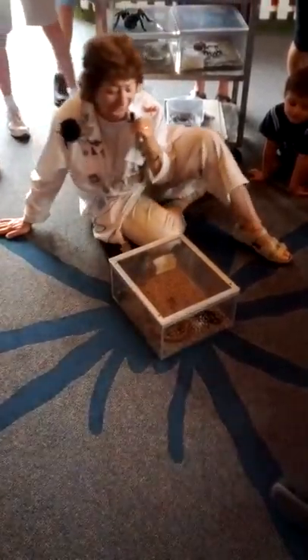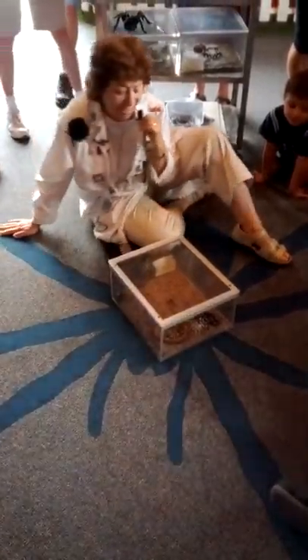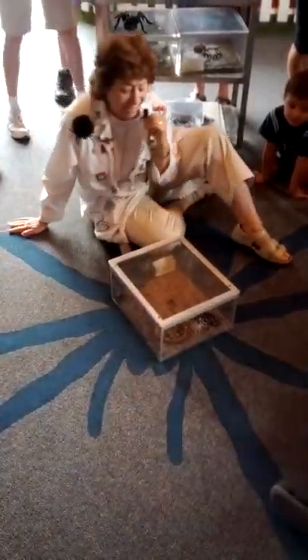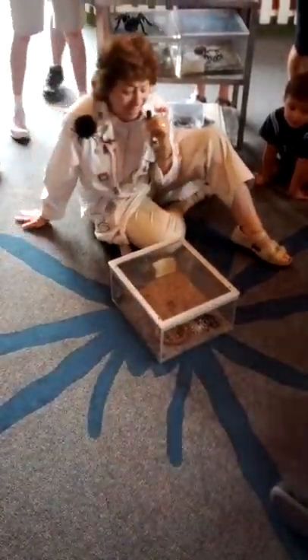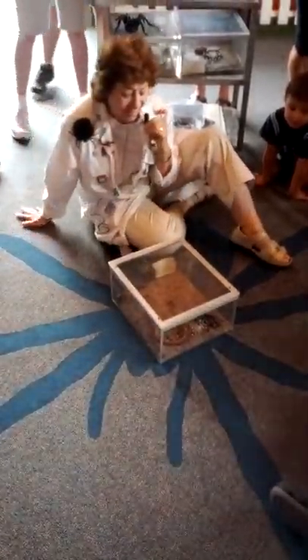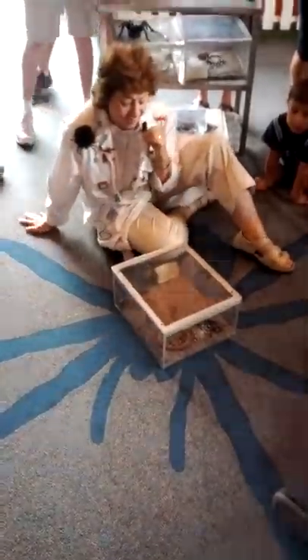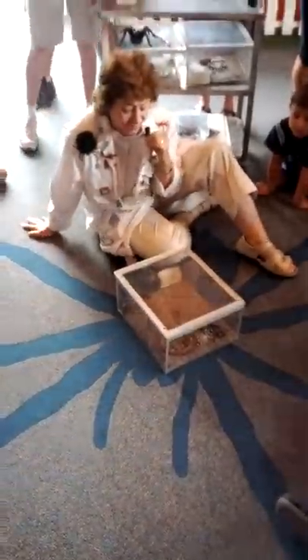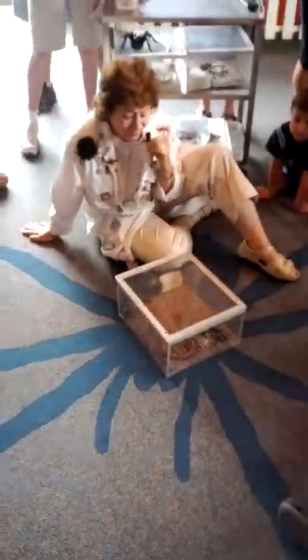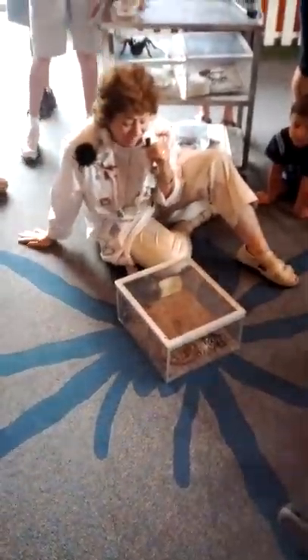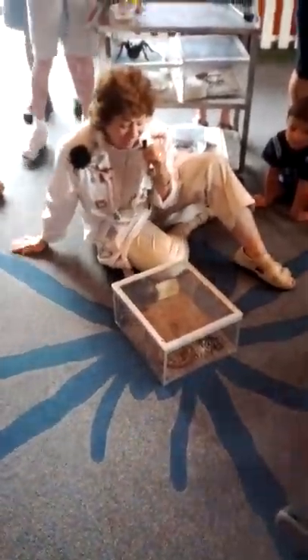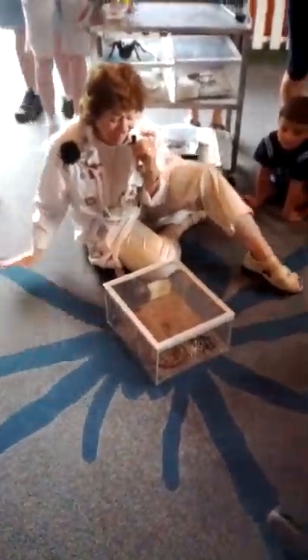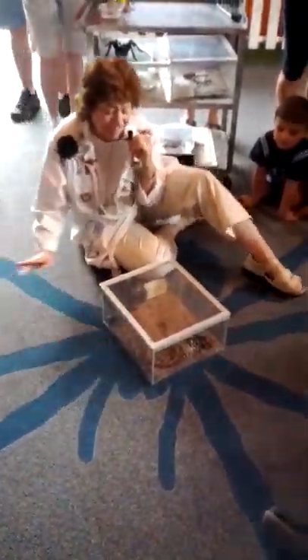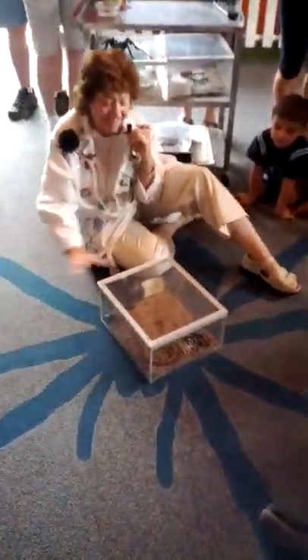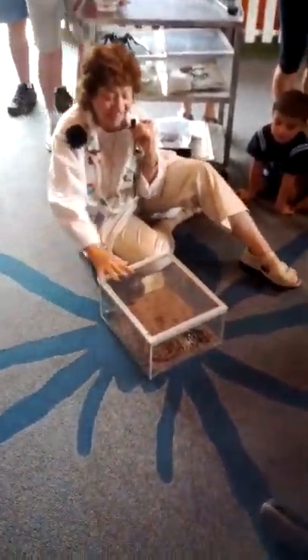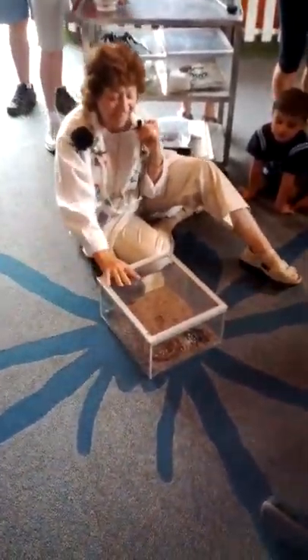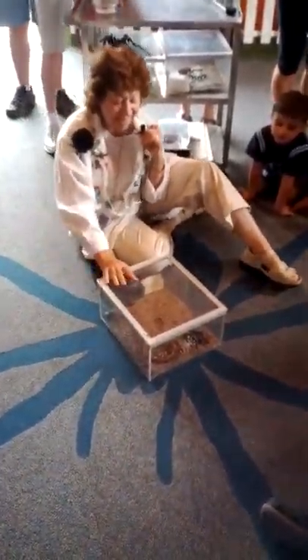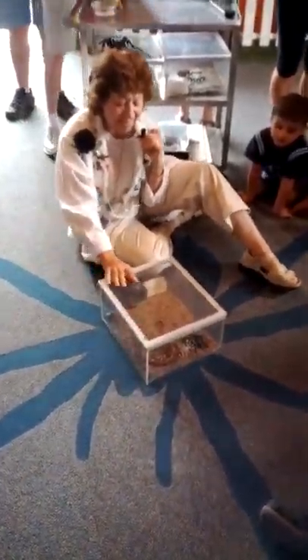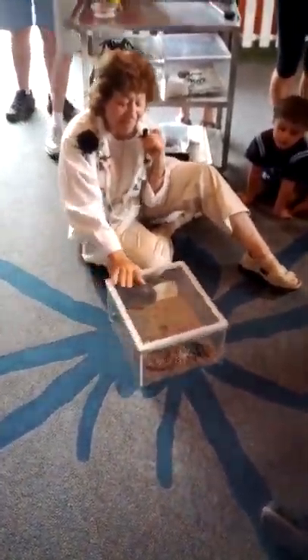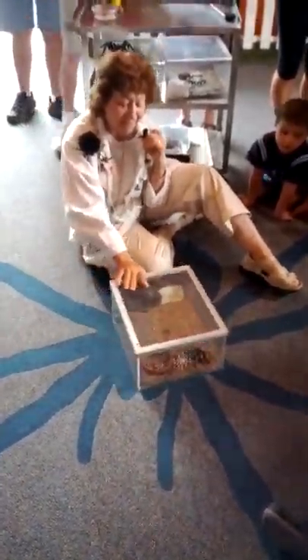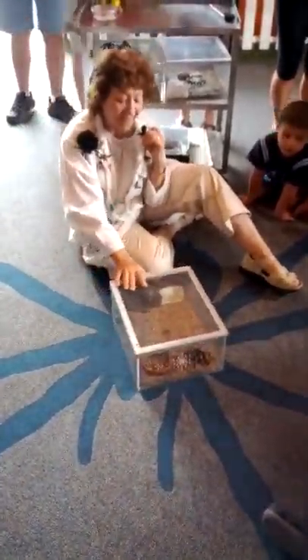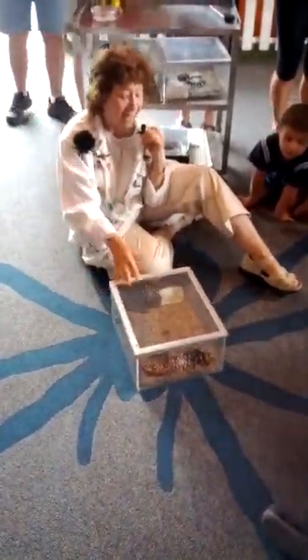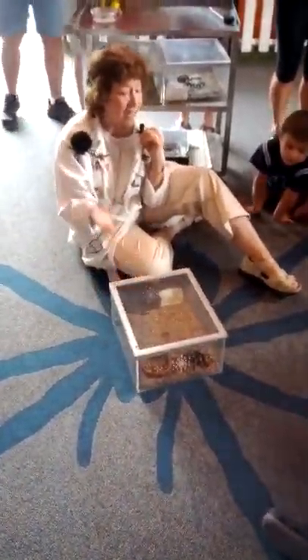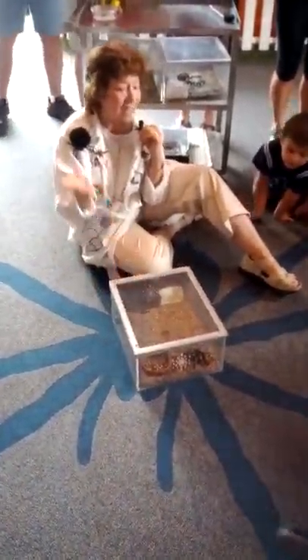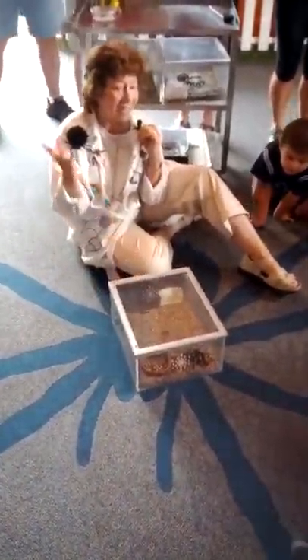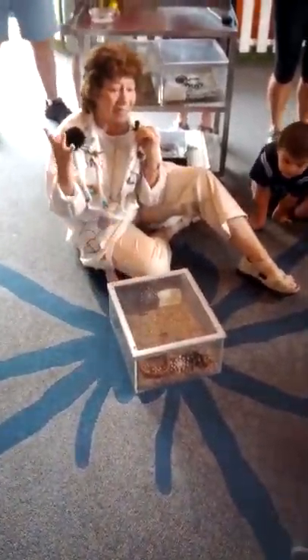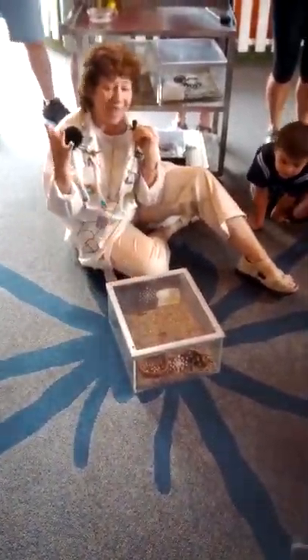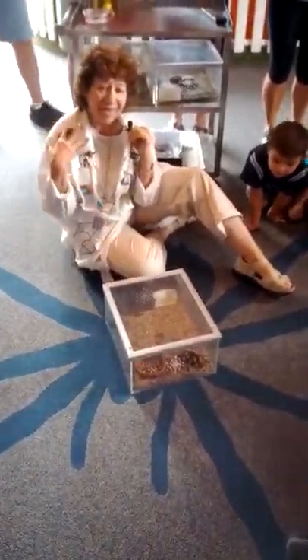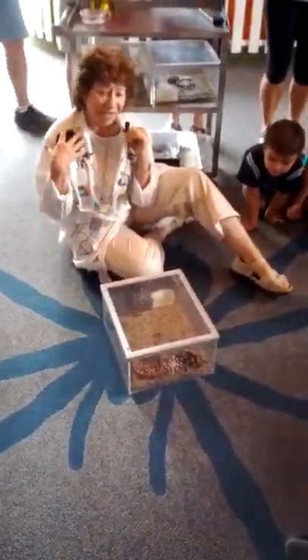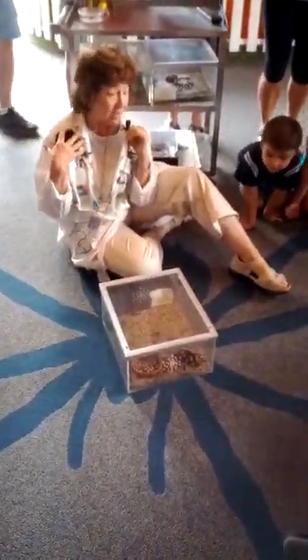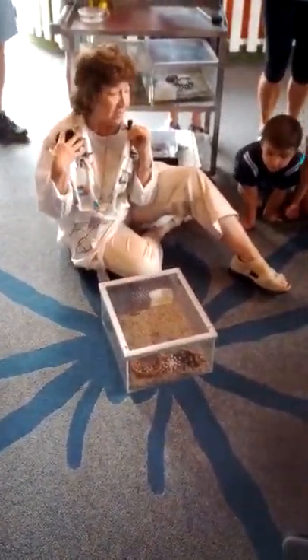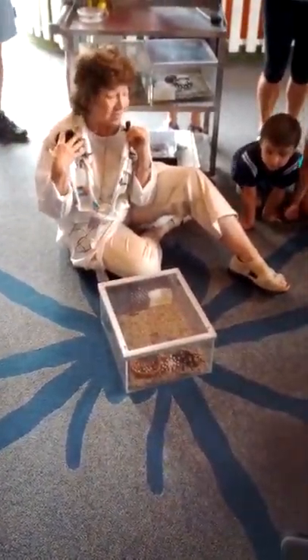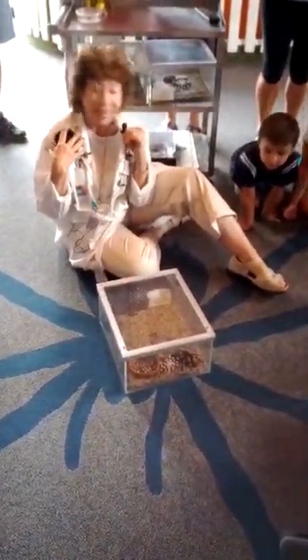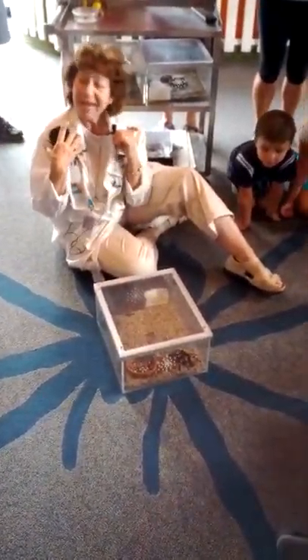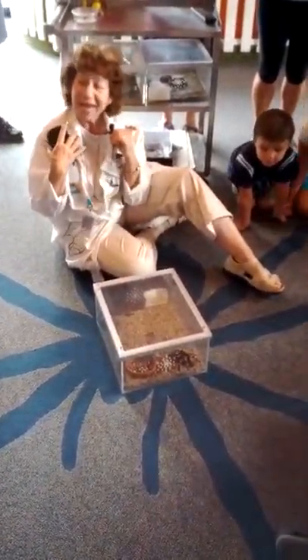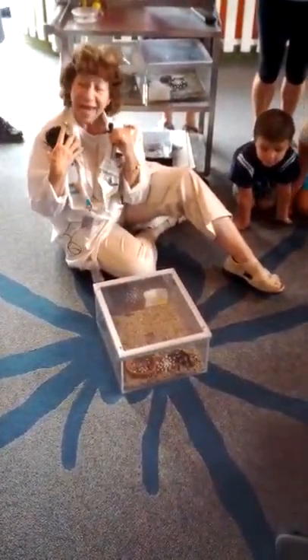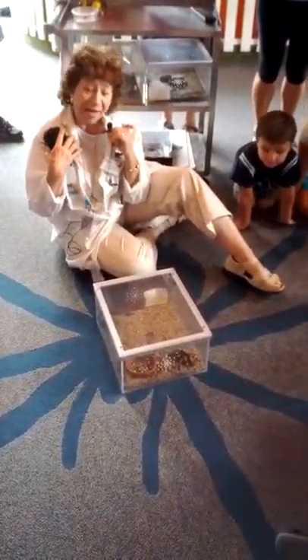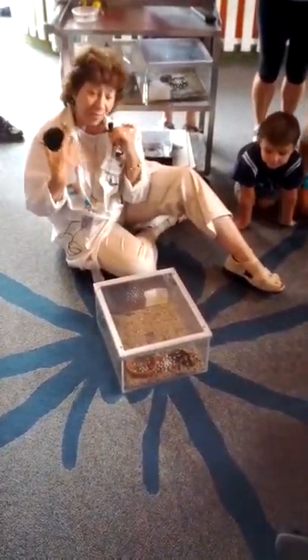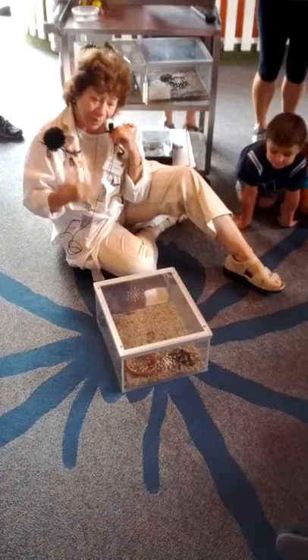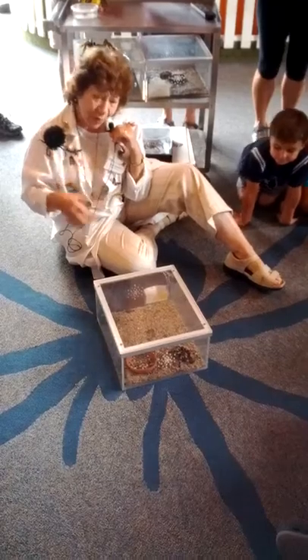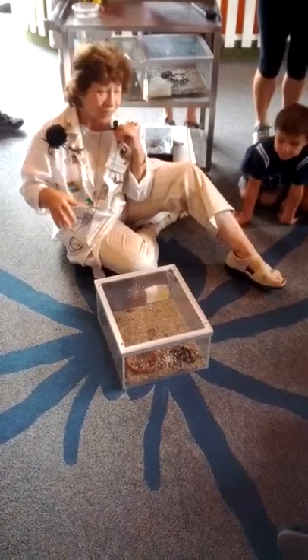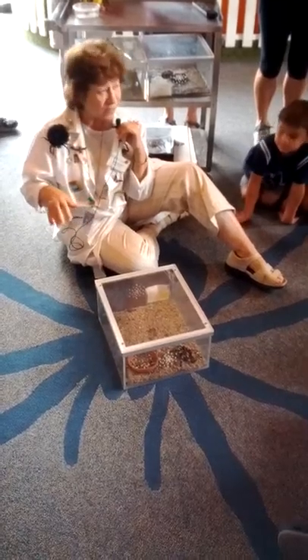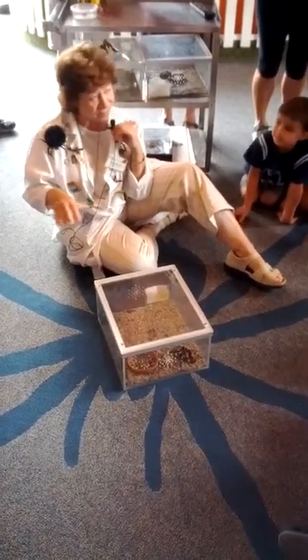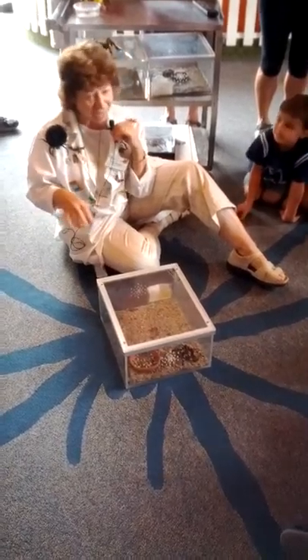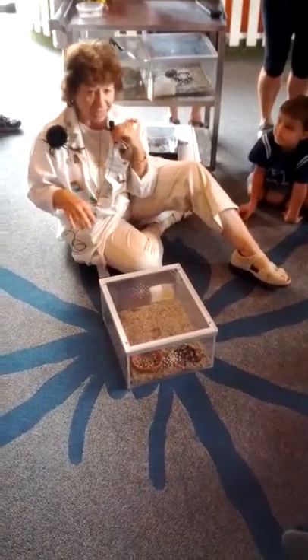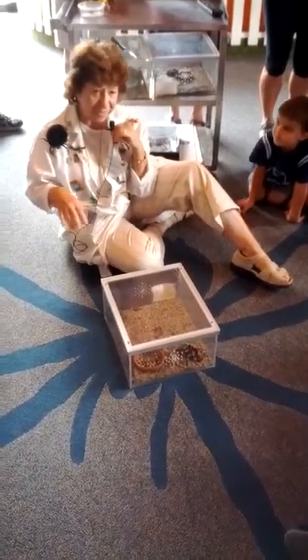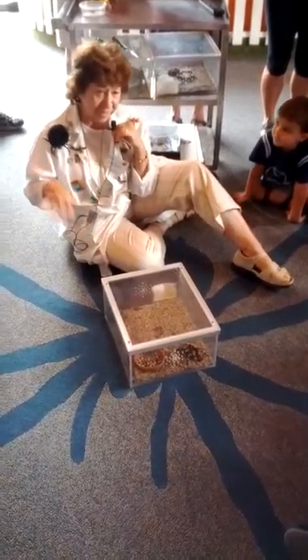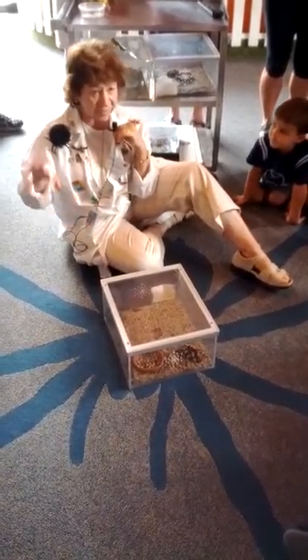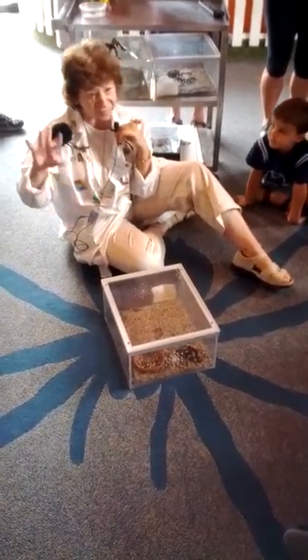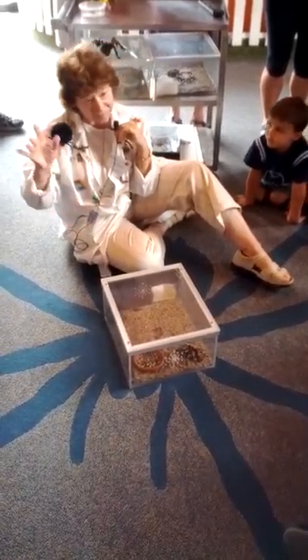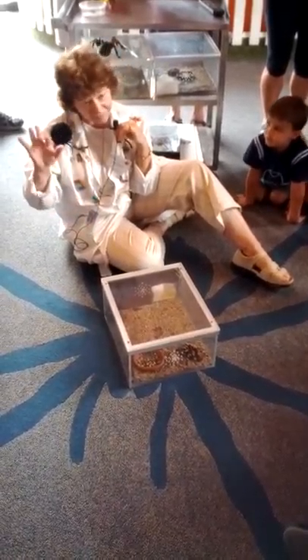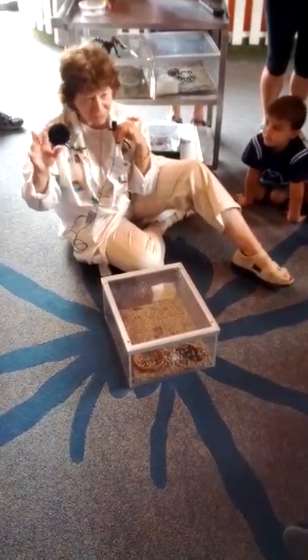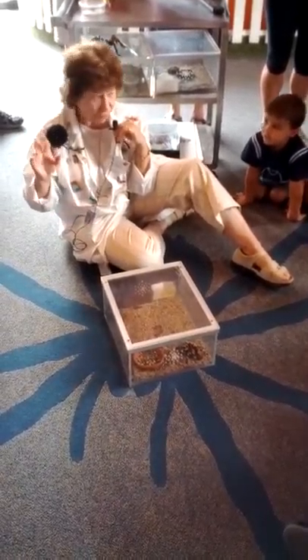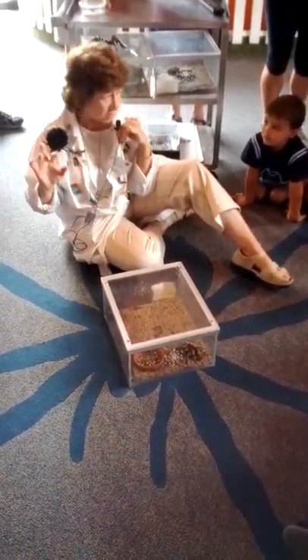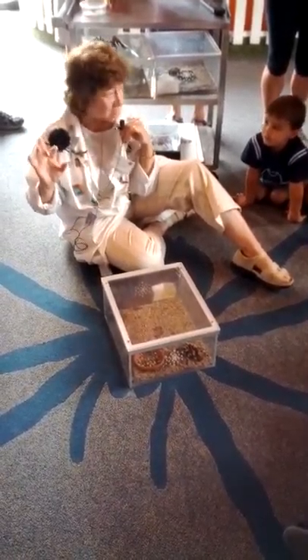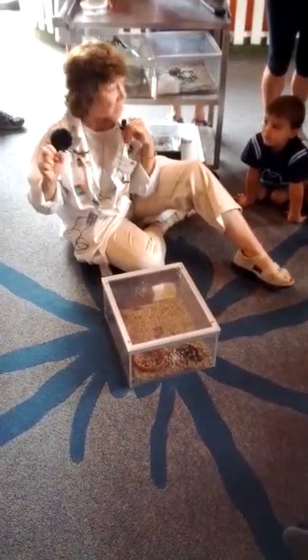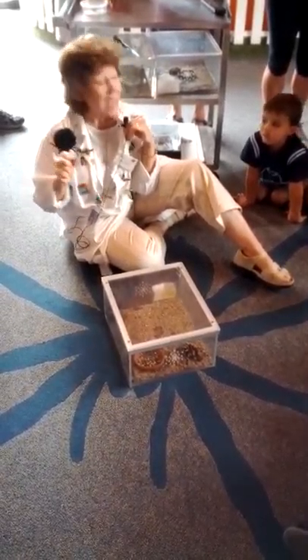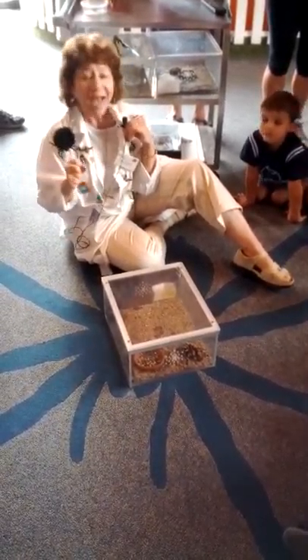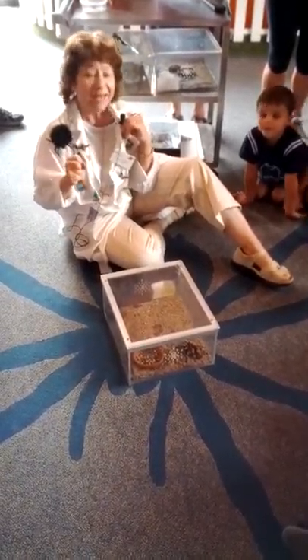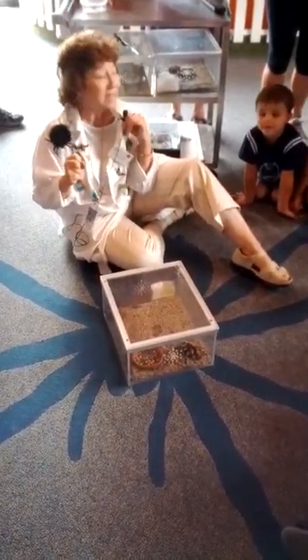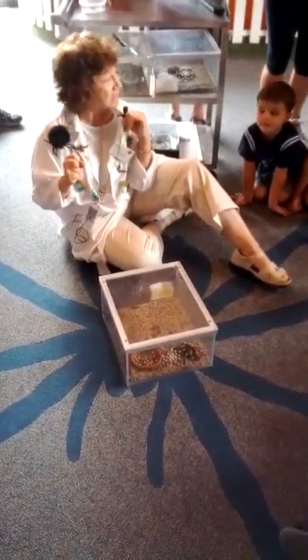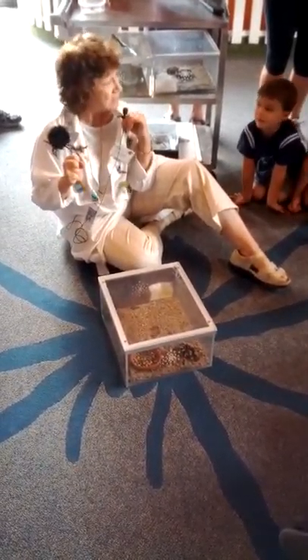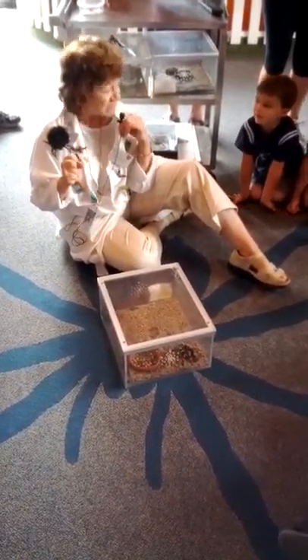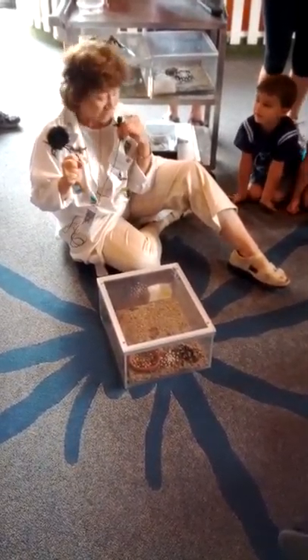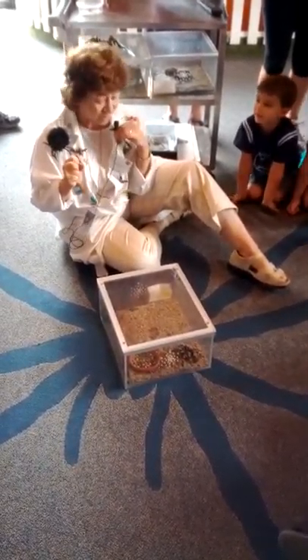This is Diana, and I'm Ethel, and we're both volunteers, sort of, at the Insect Zoo.